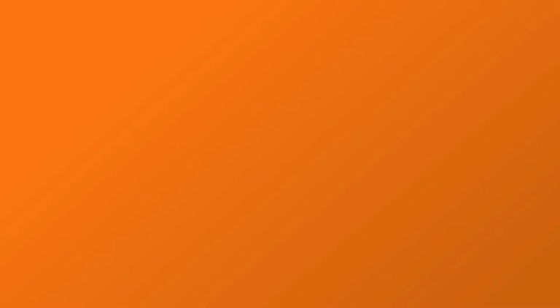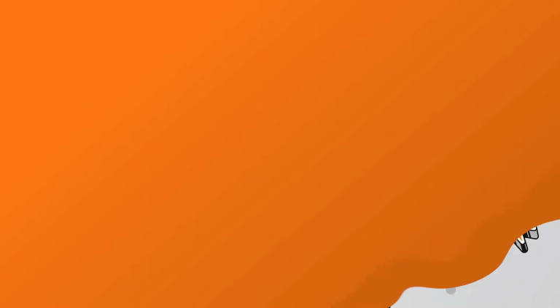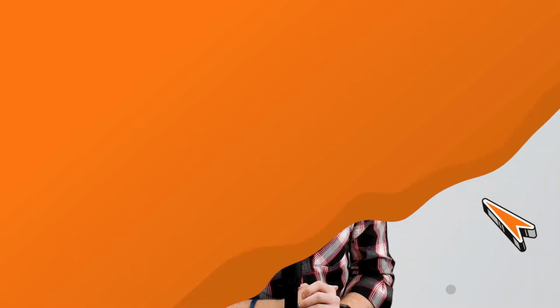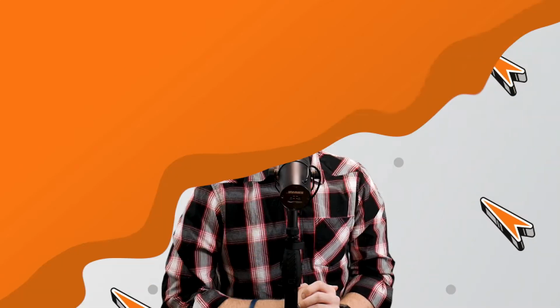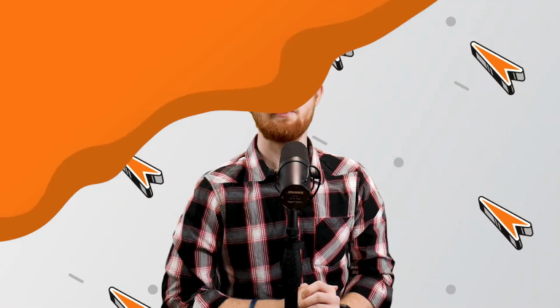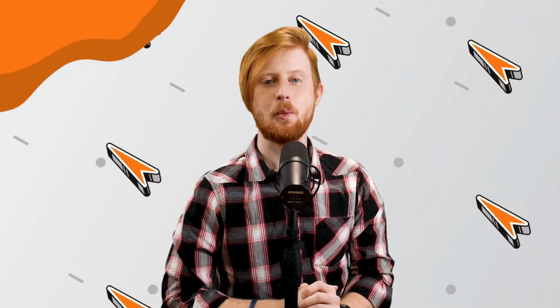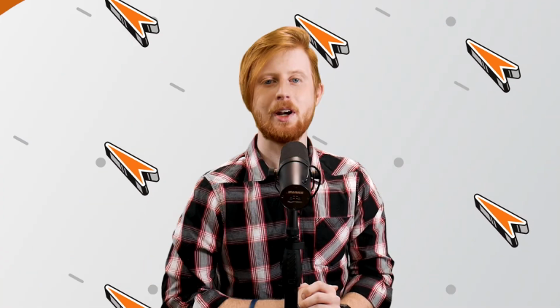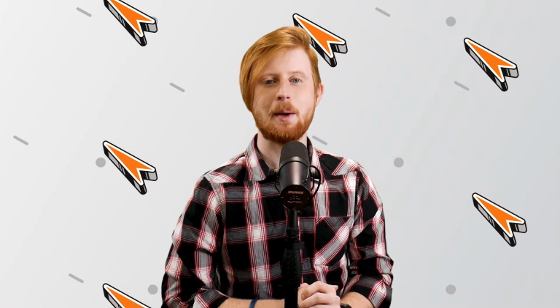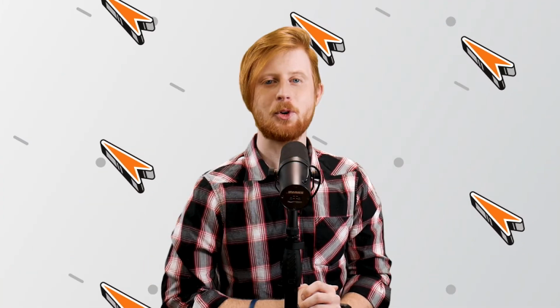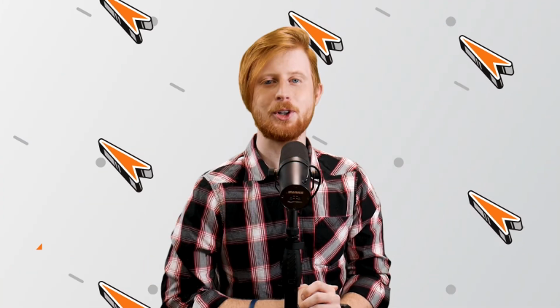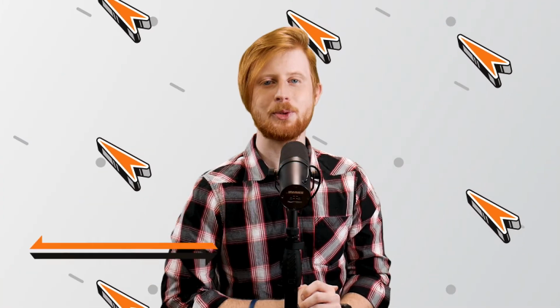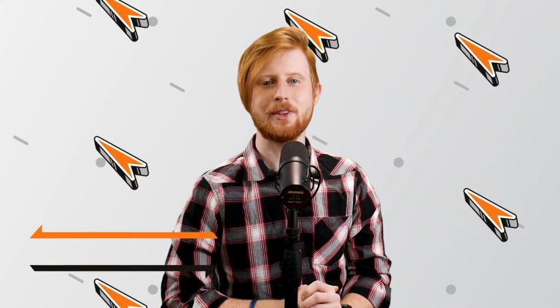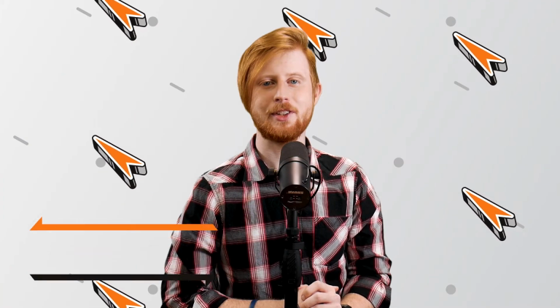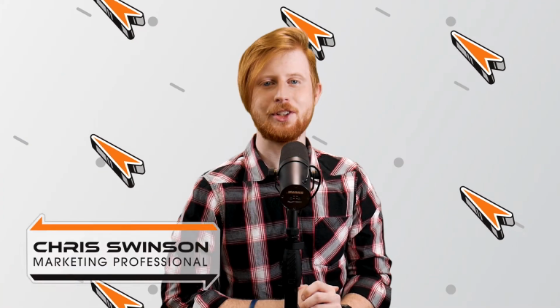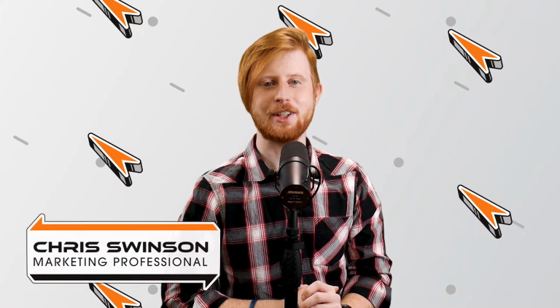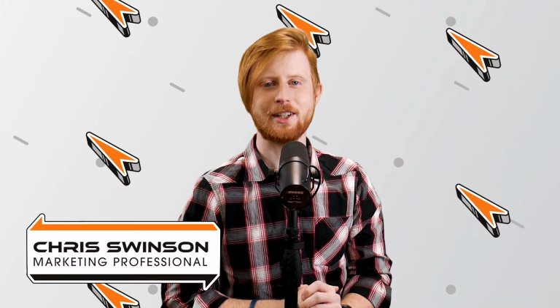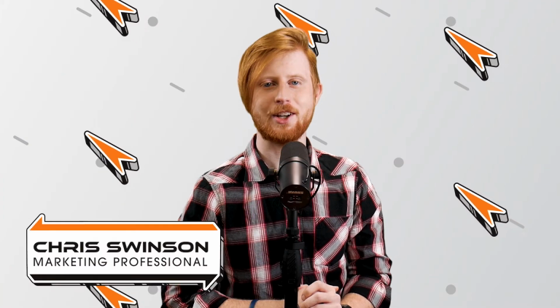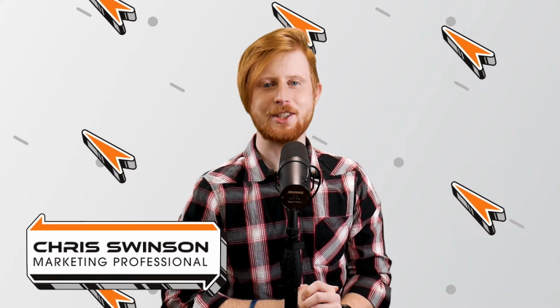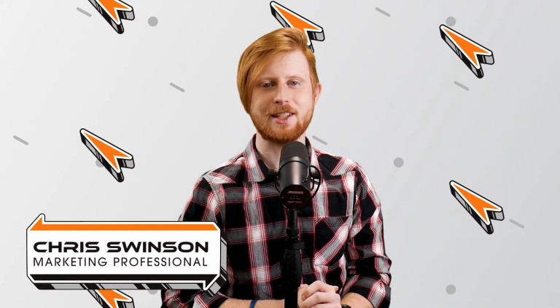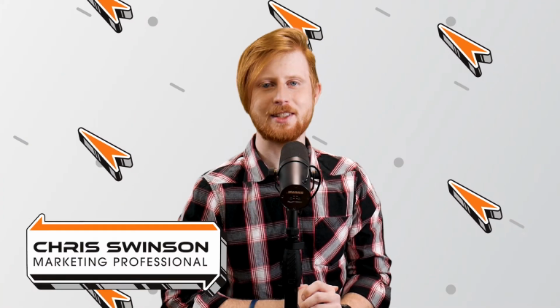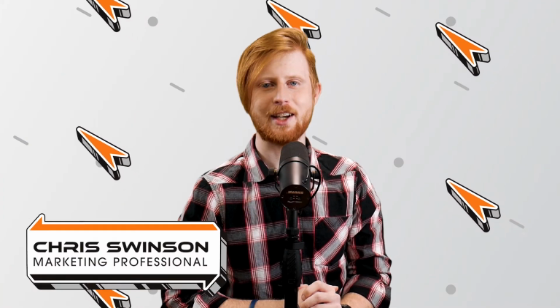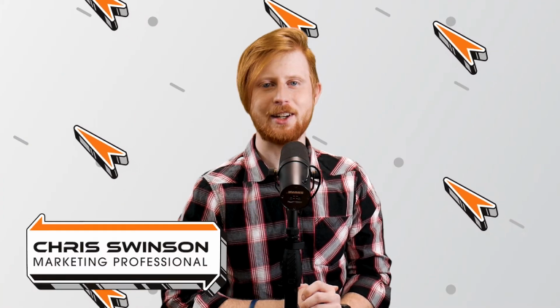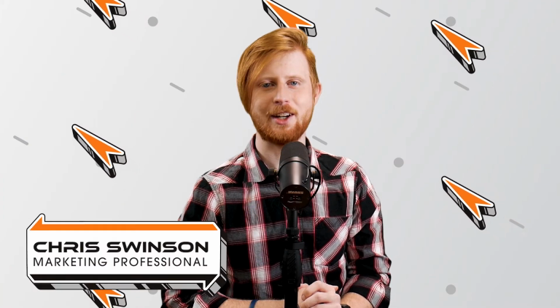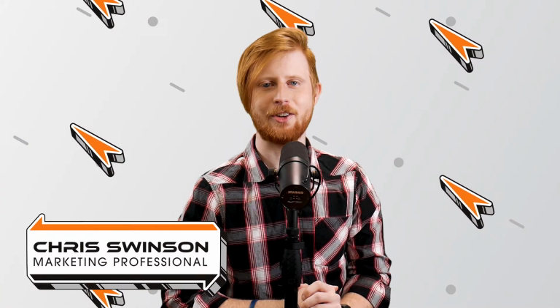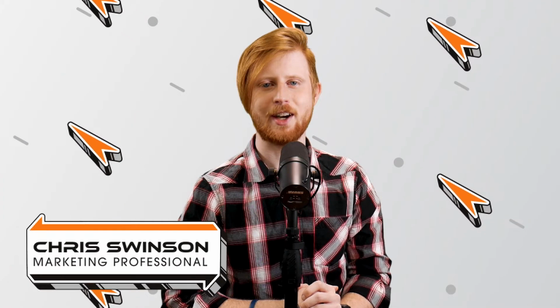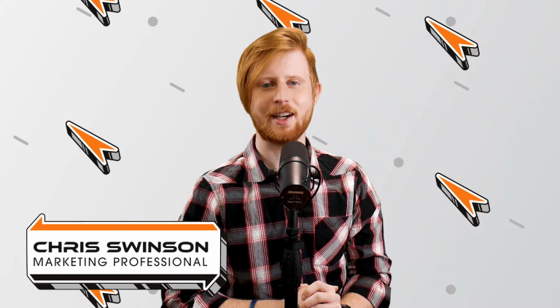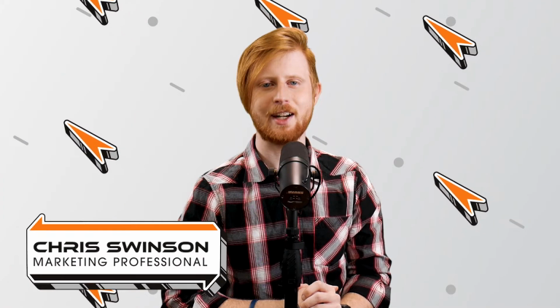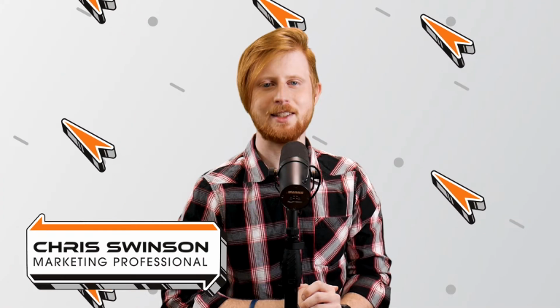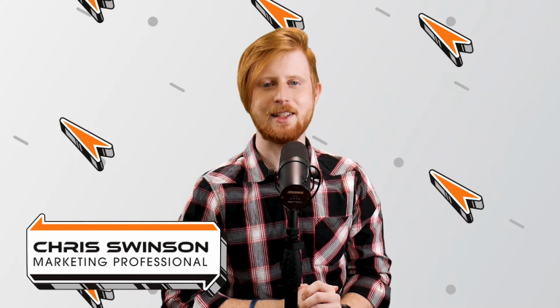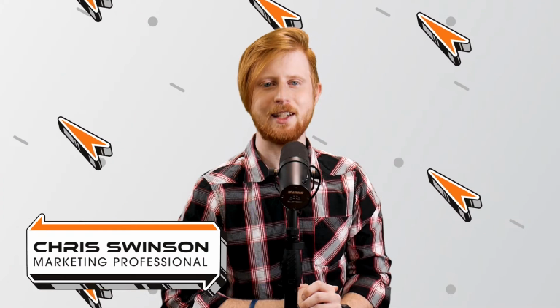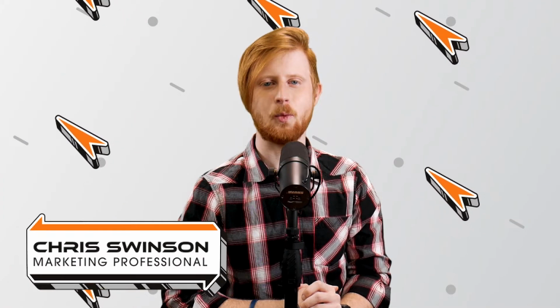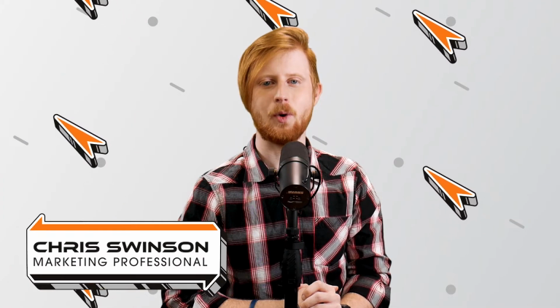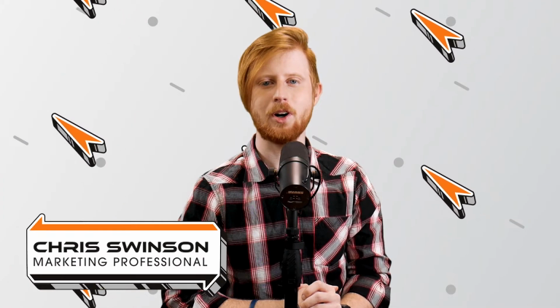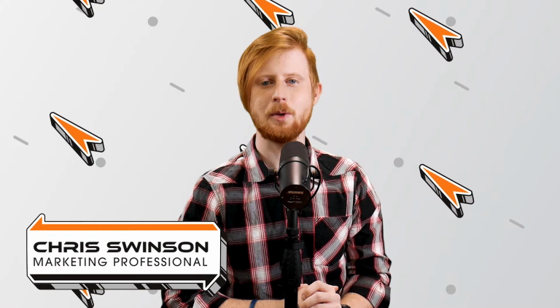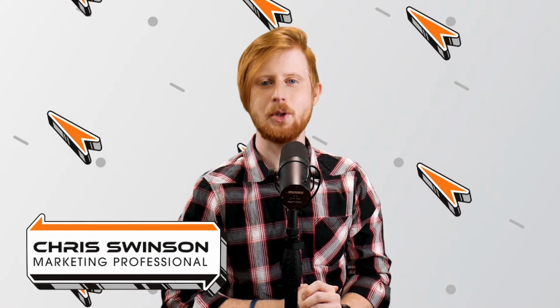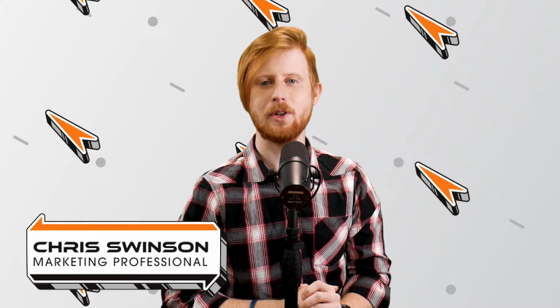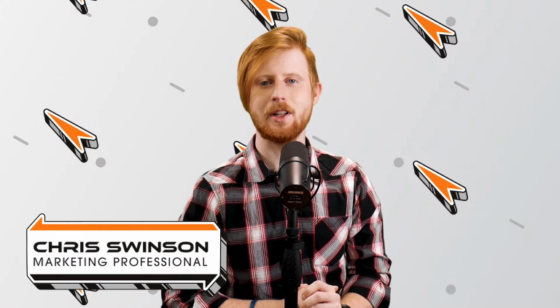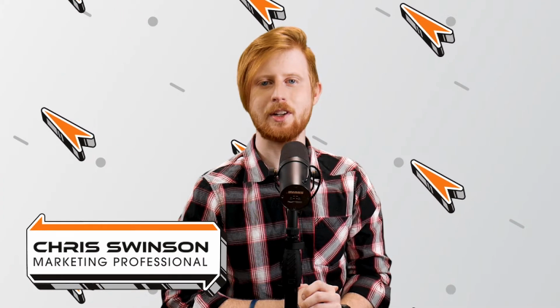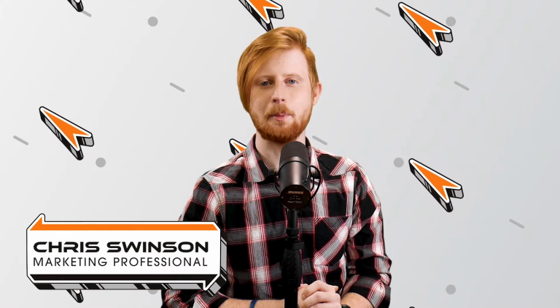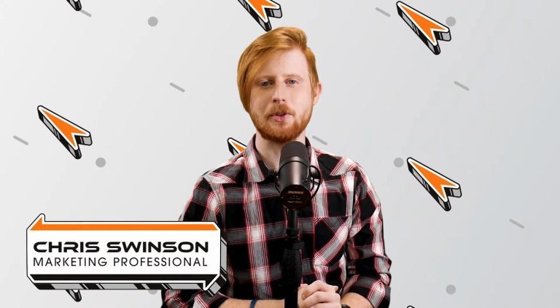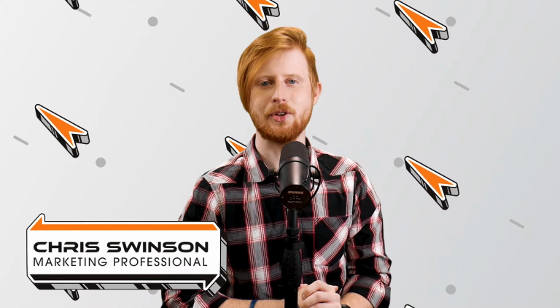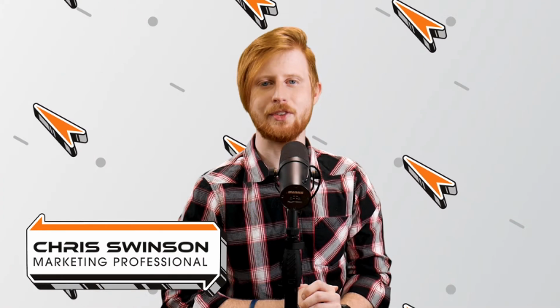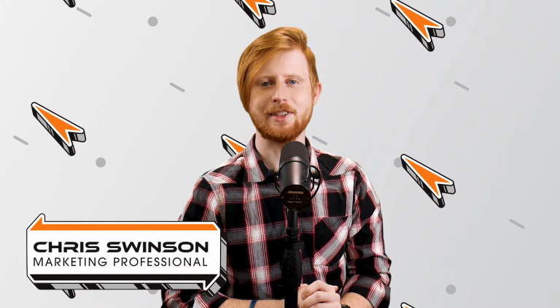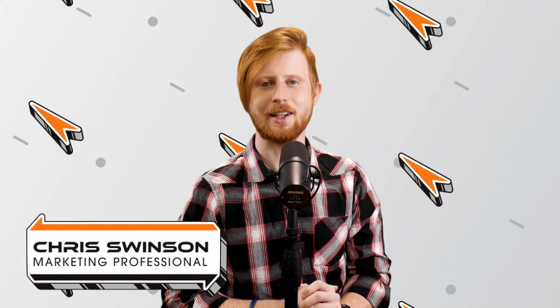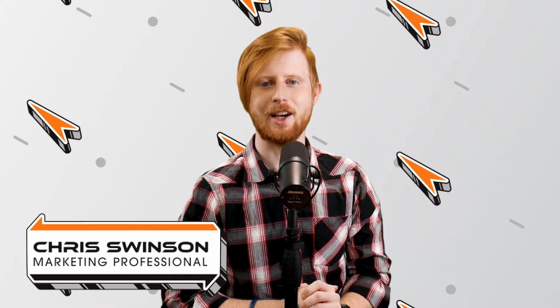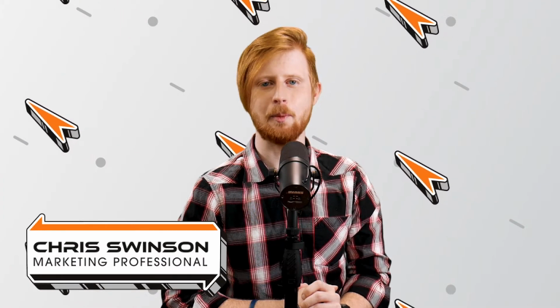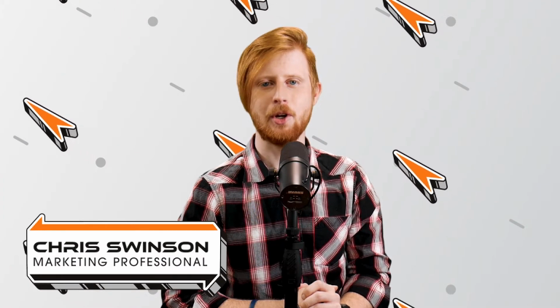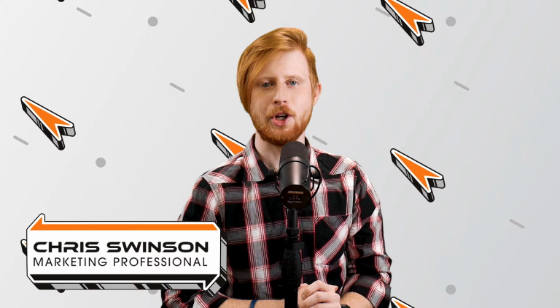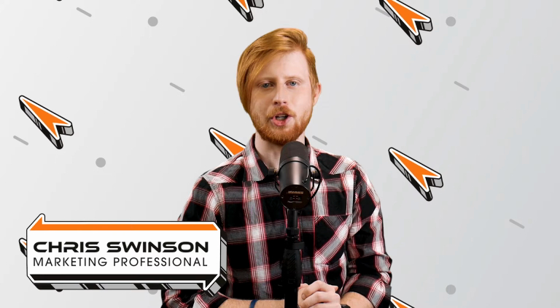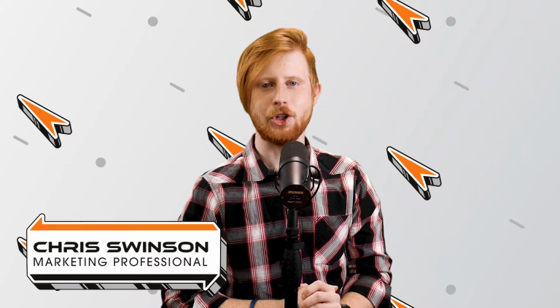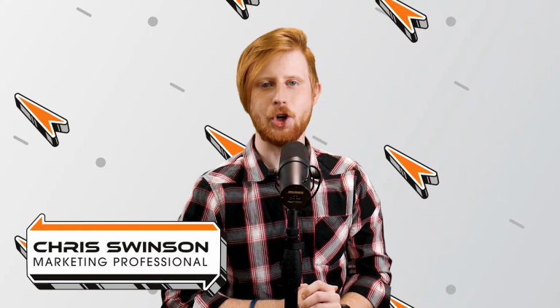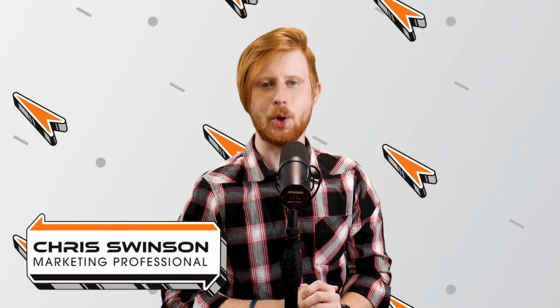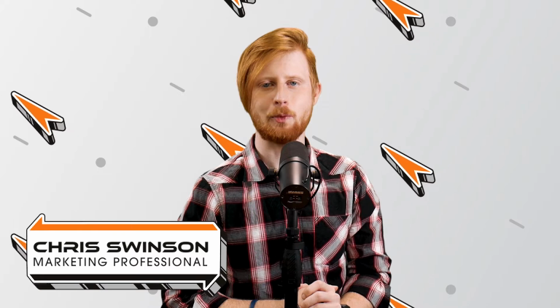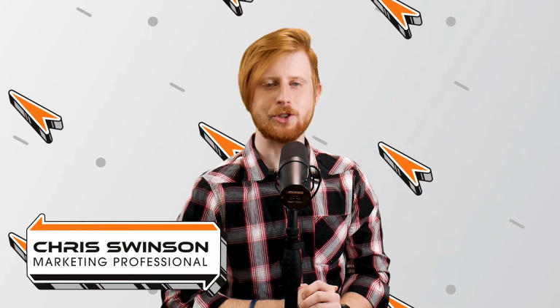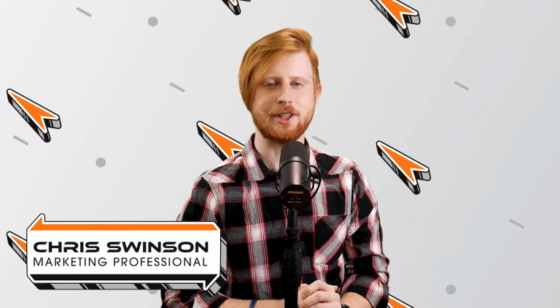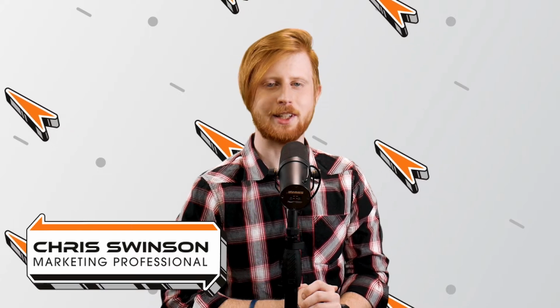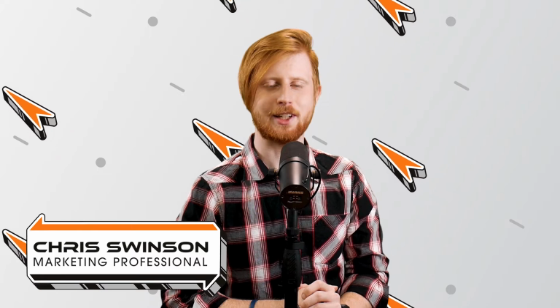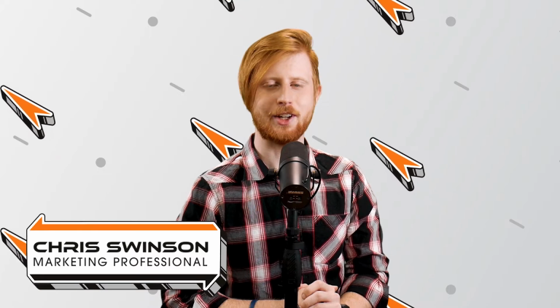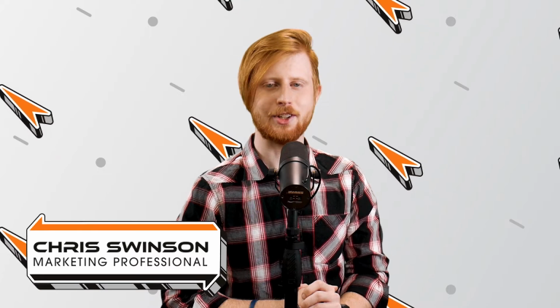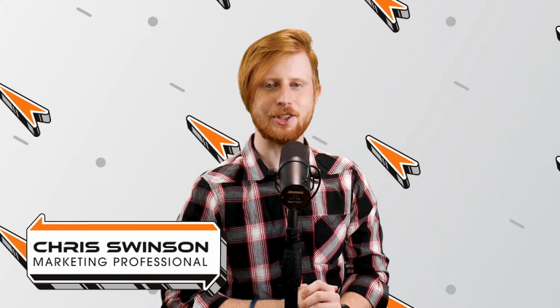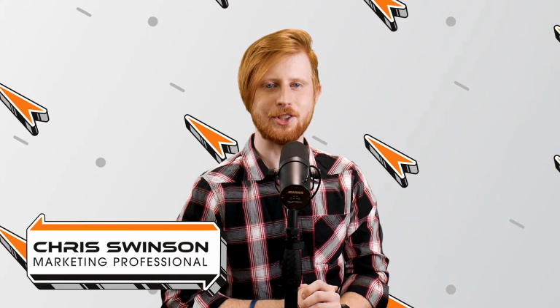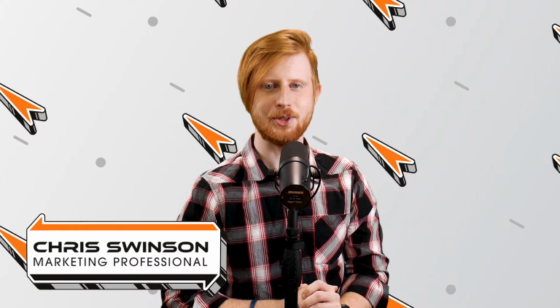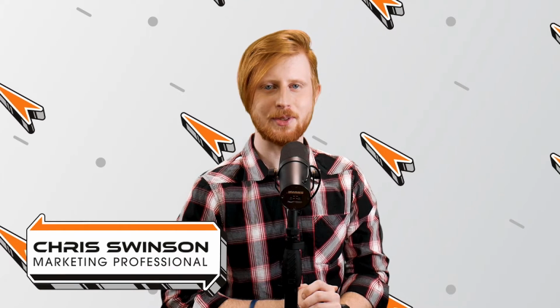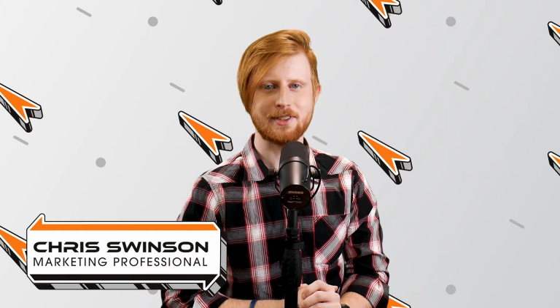Hello, everyone. I'm Chris Winston, your technology insider here at Rocket IT, and welcome to another episode of SyncUp, your new home for trending technology news.